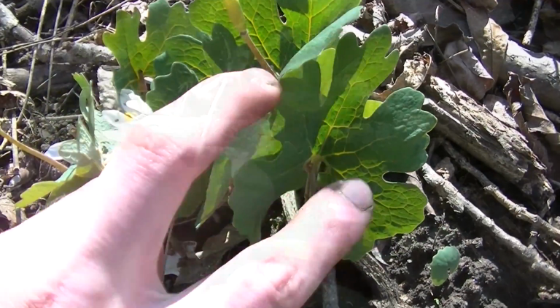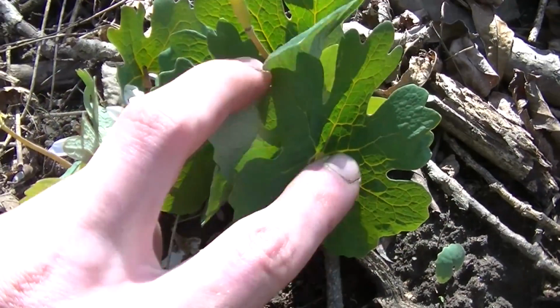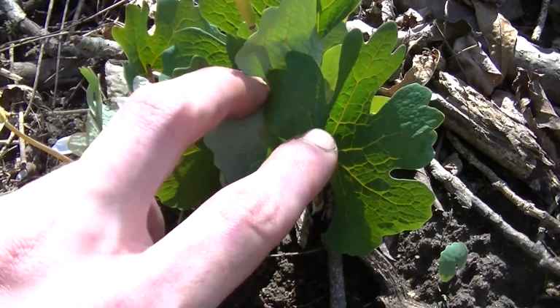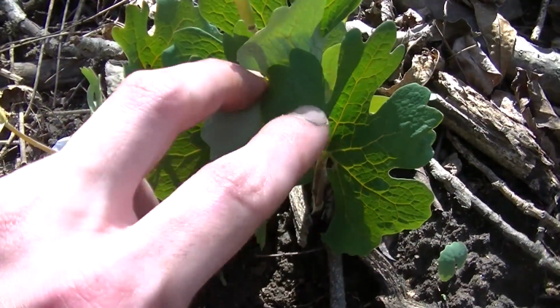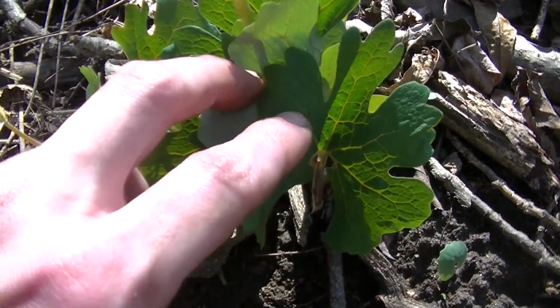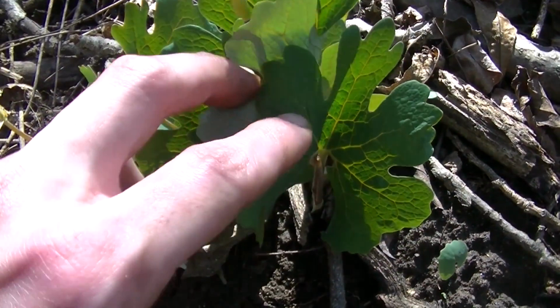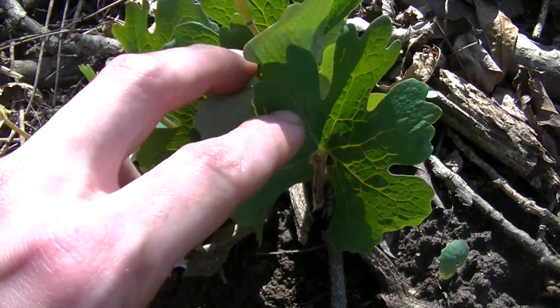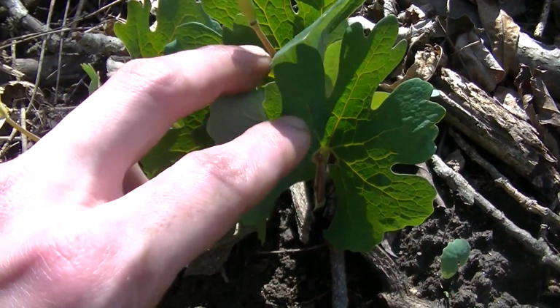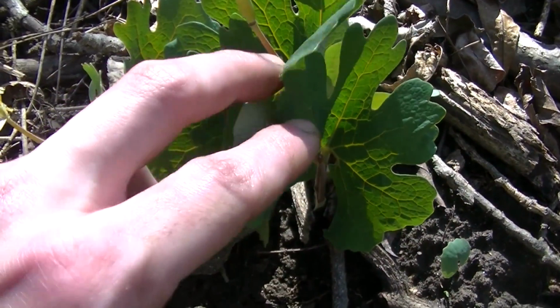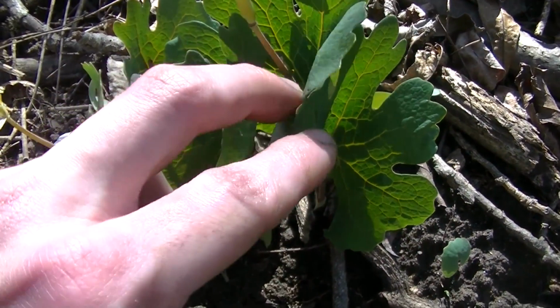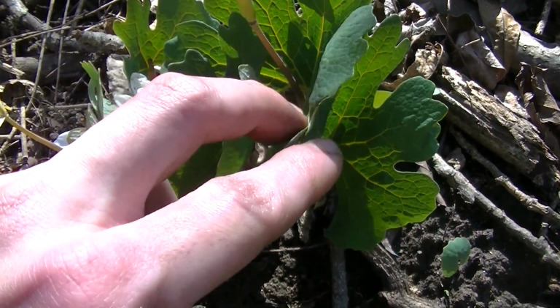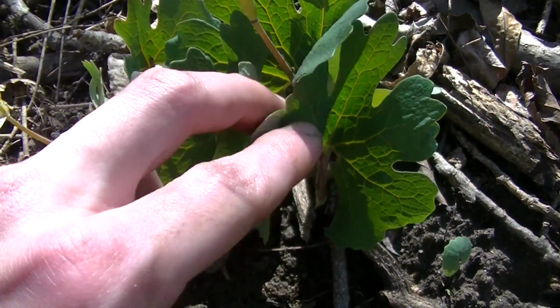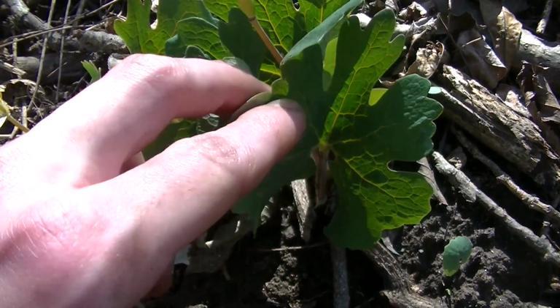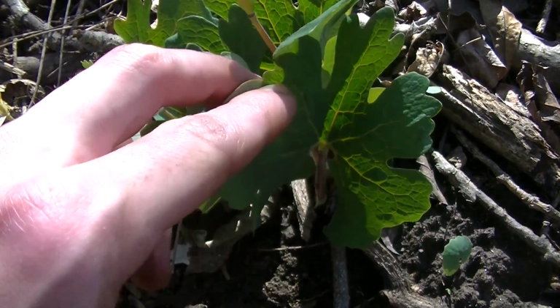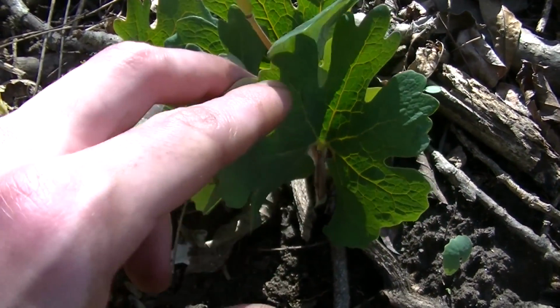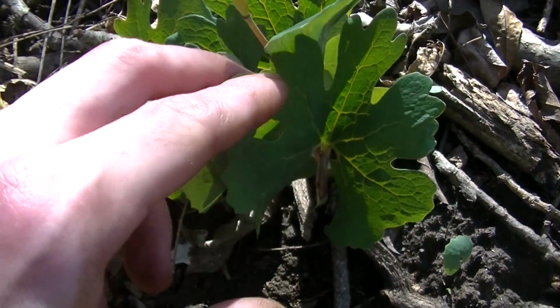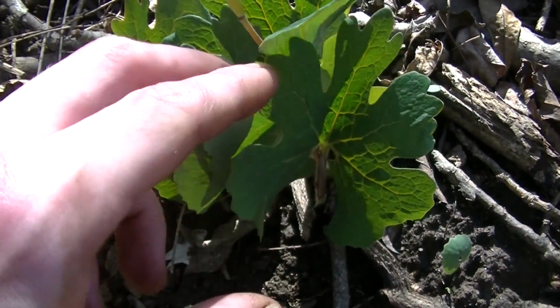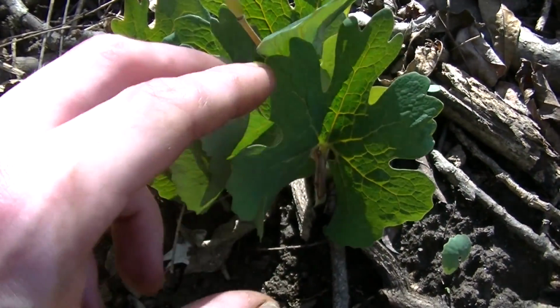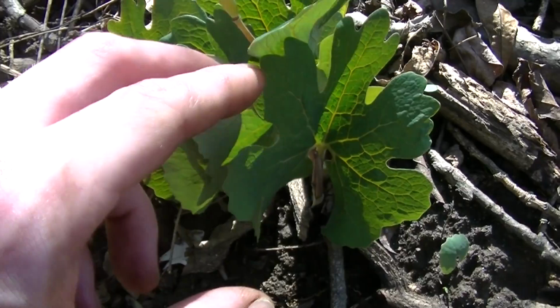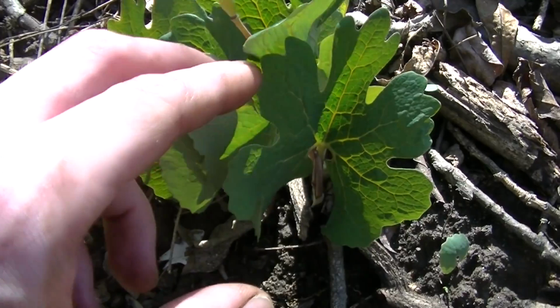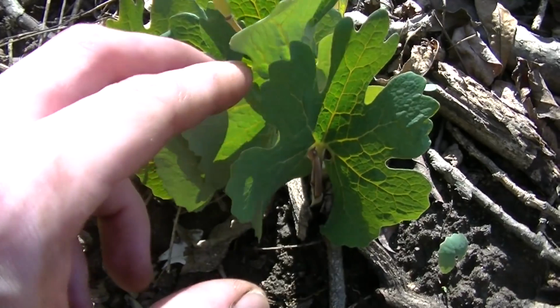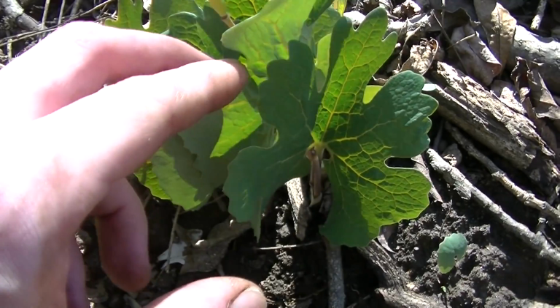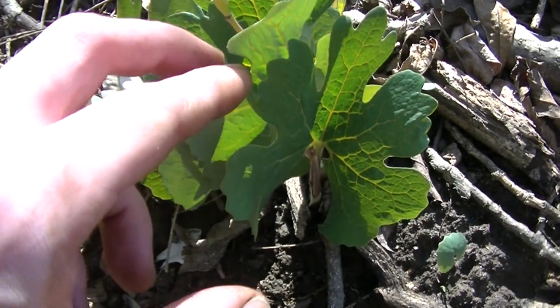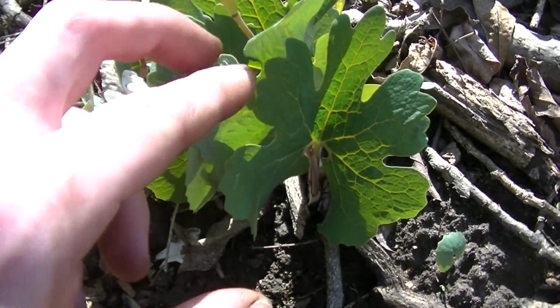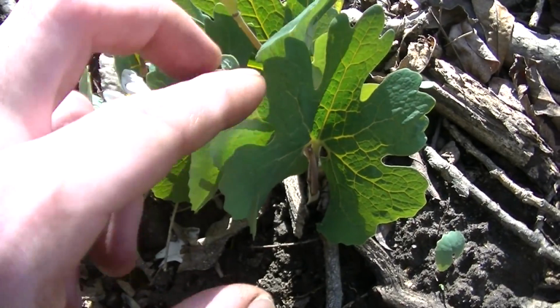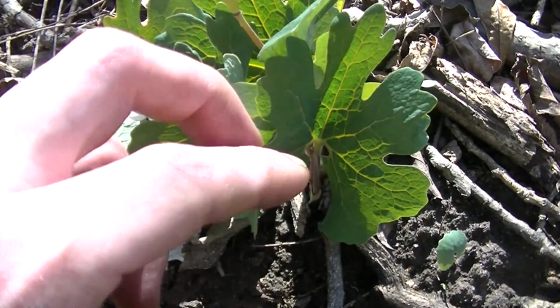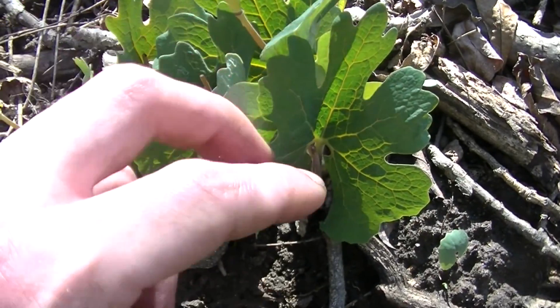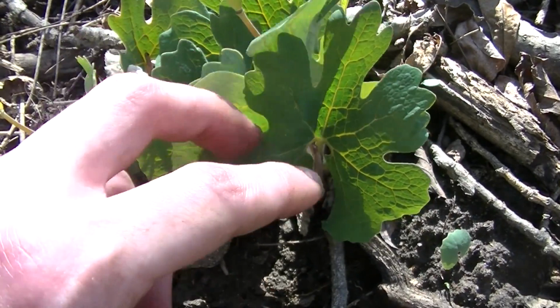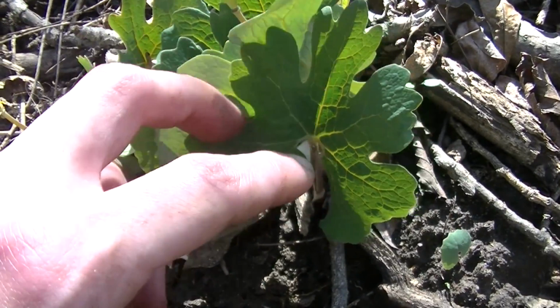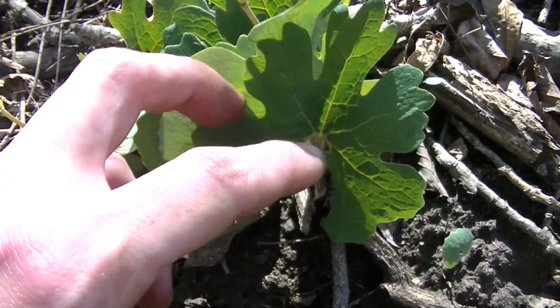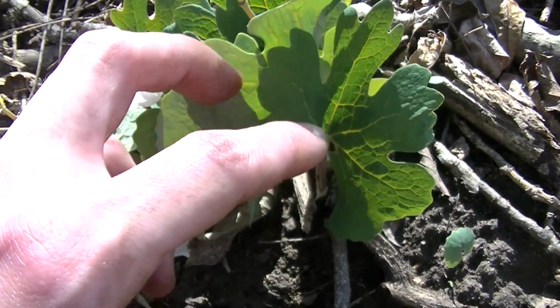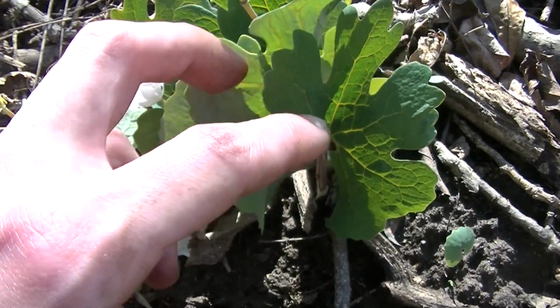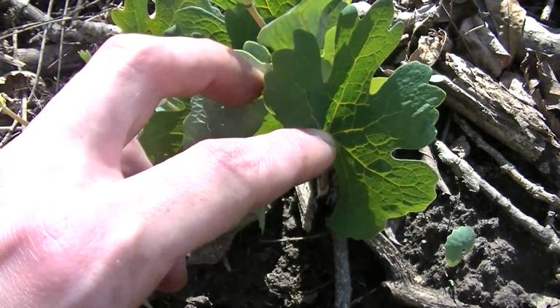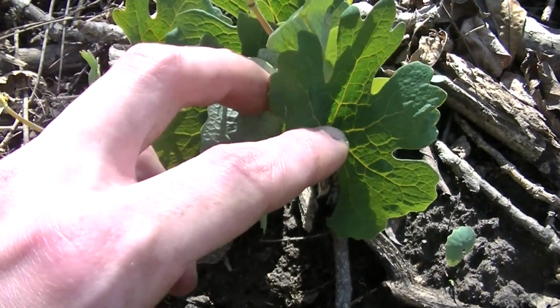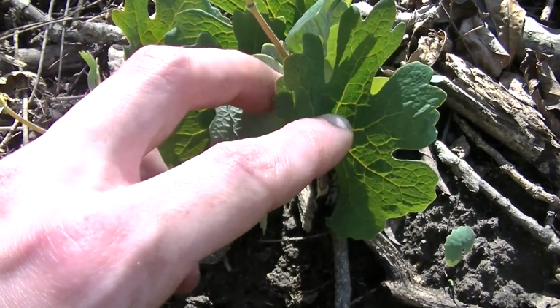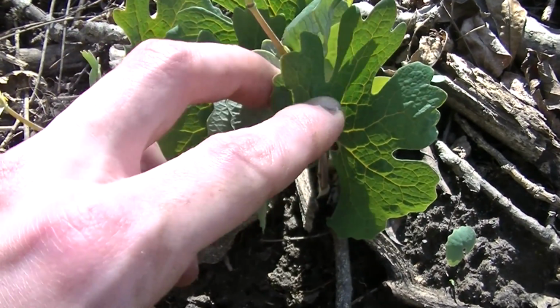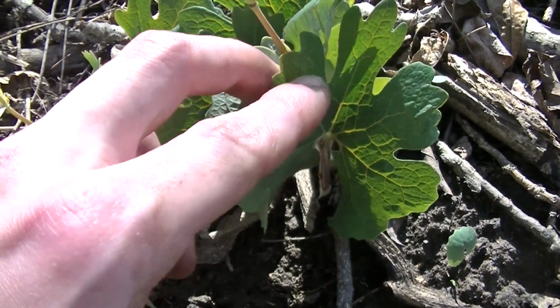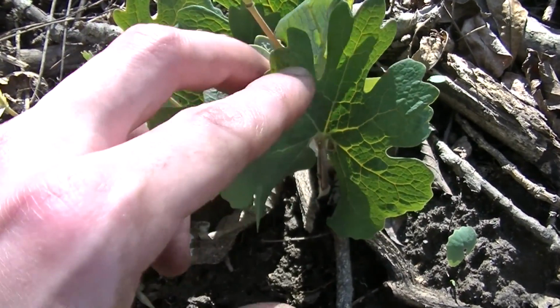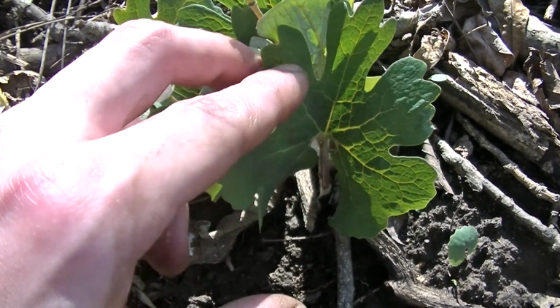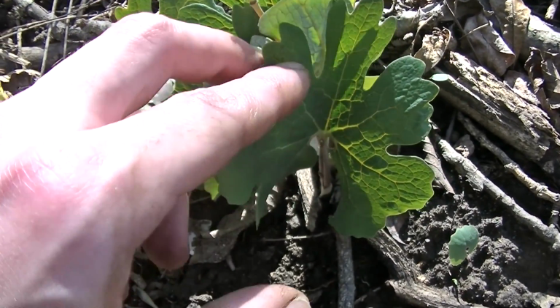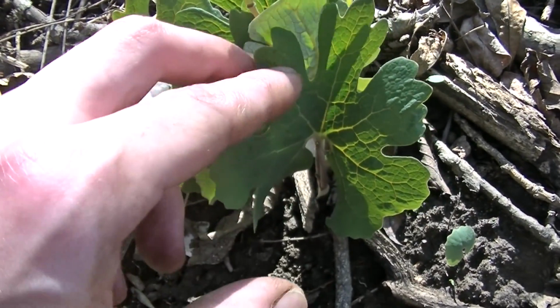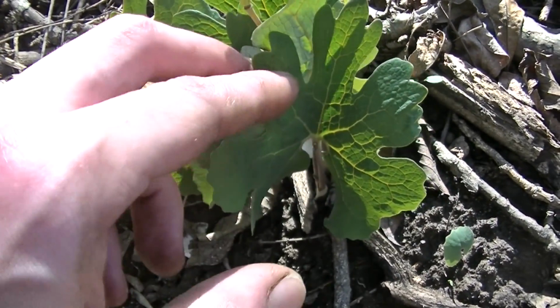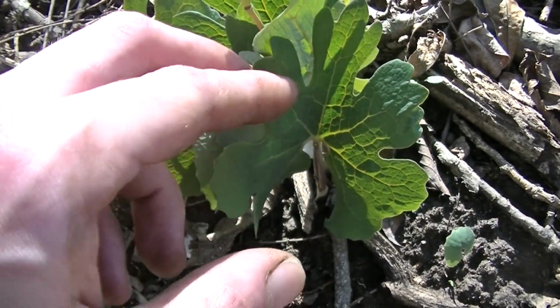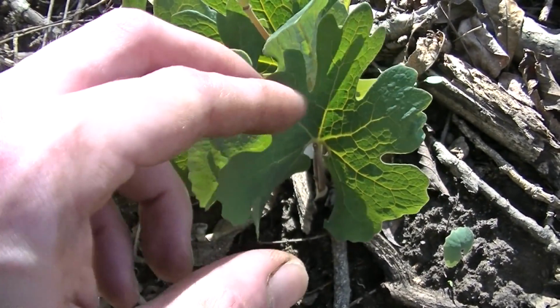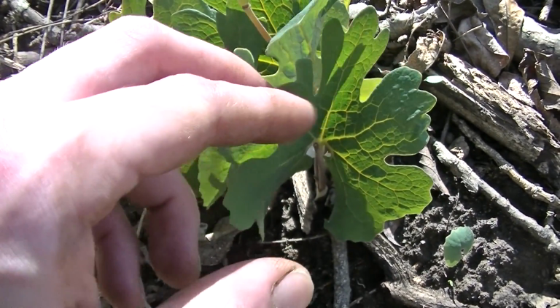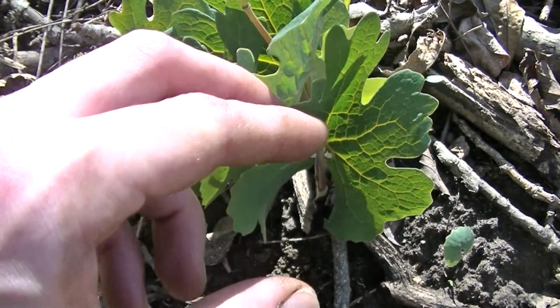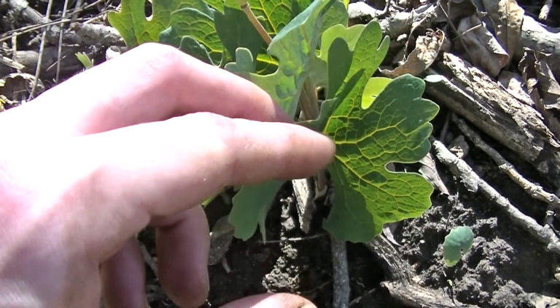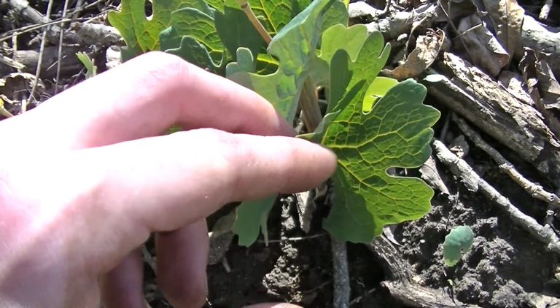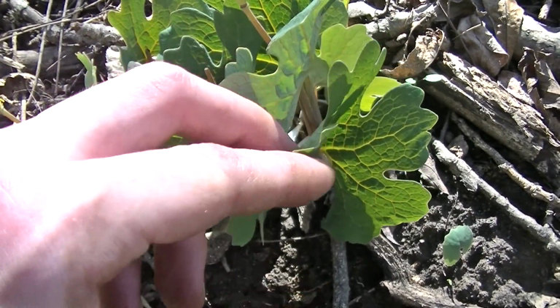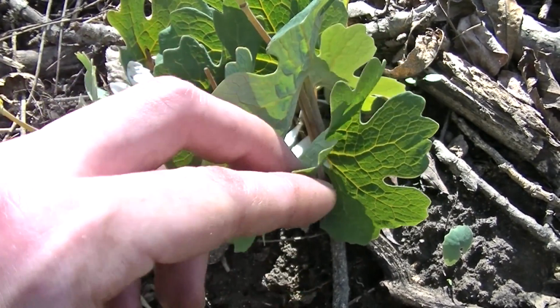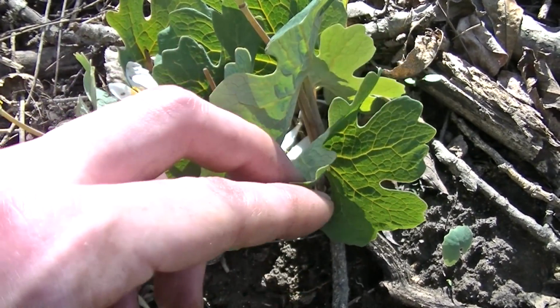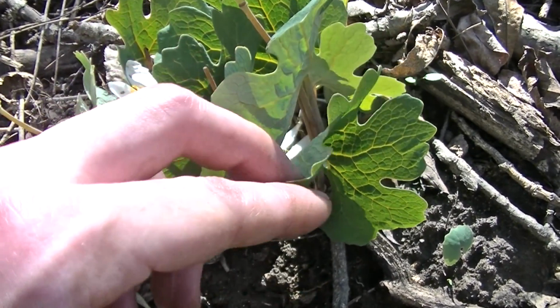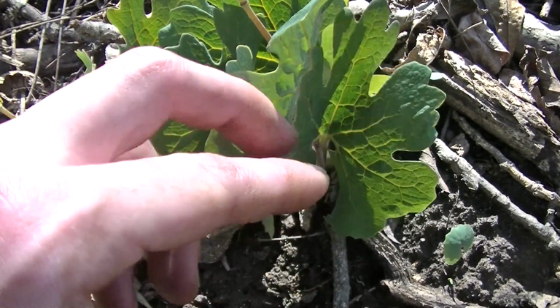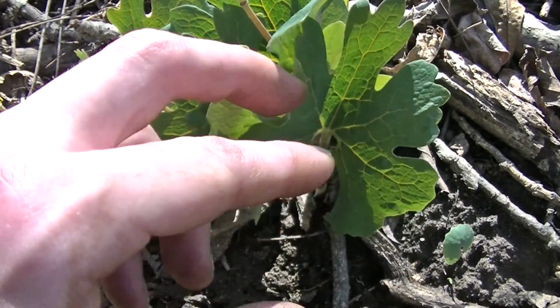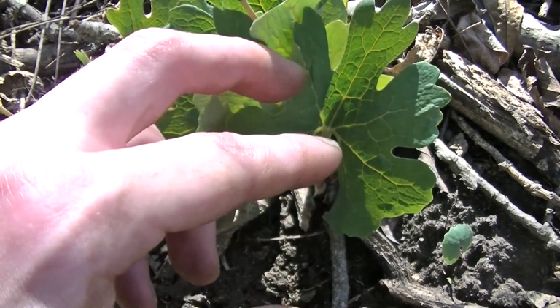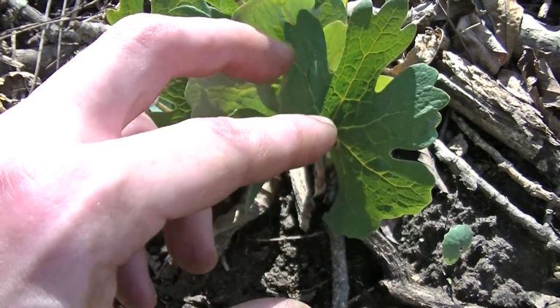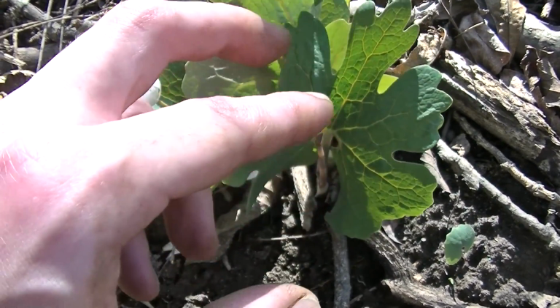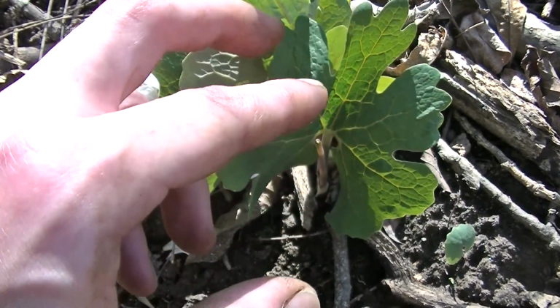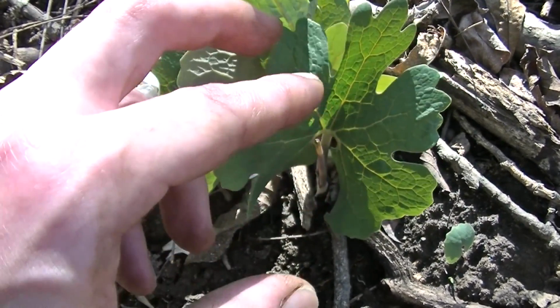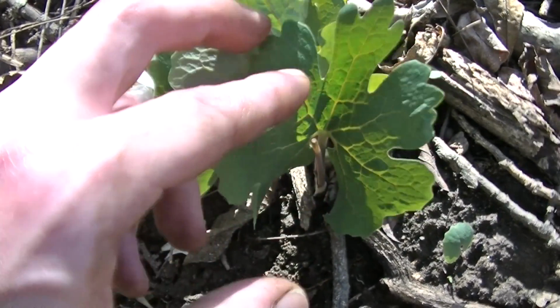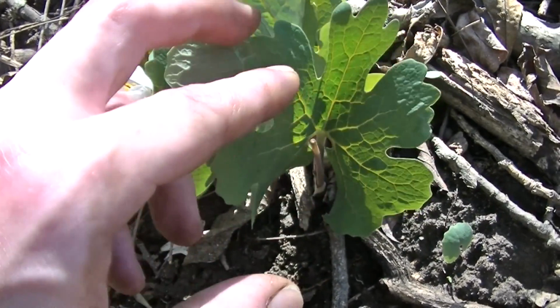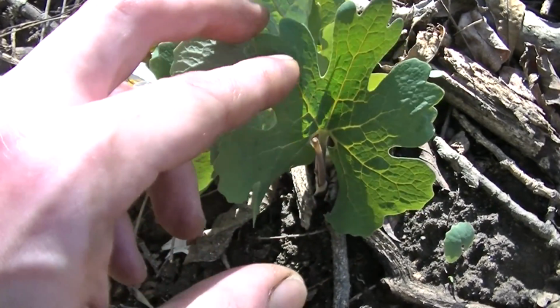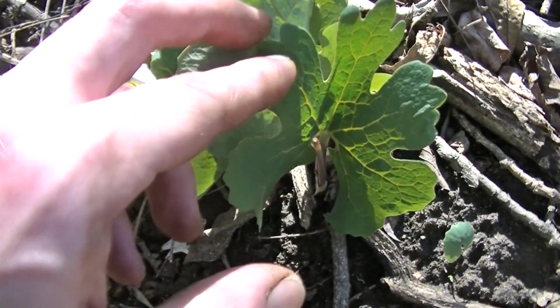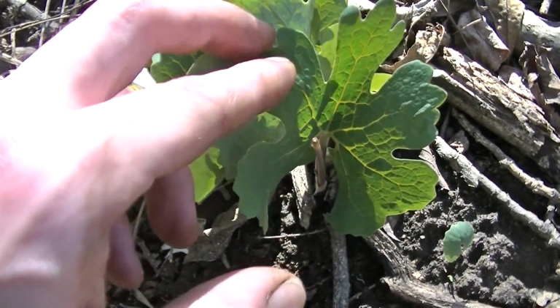However, these leaves will remain for a good portion of the growing season, so as long as you spot these leaves, you know you've found some blood root.